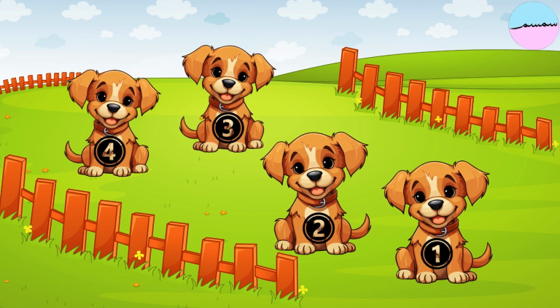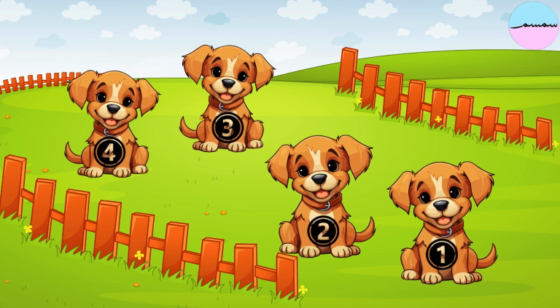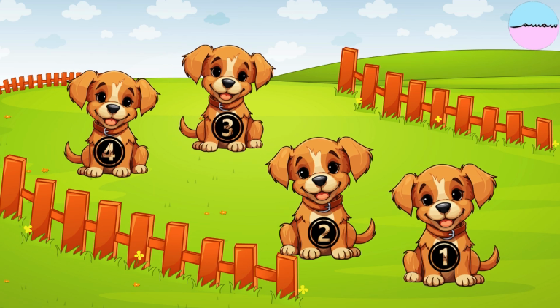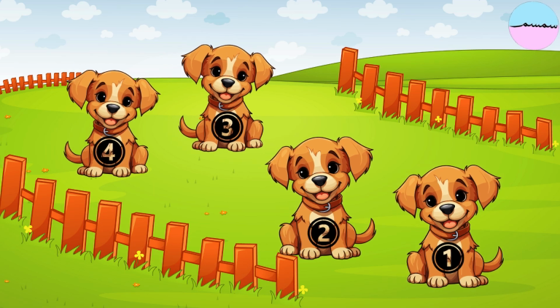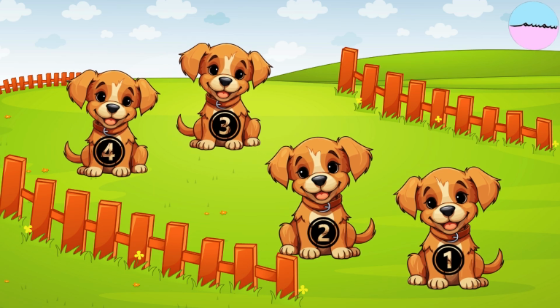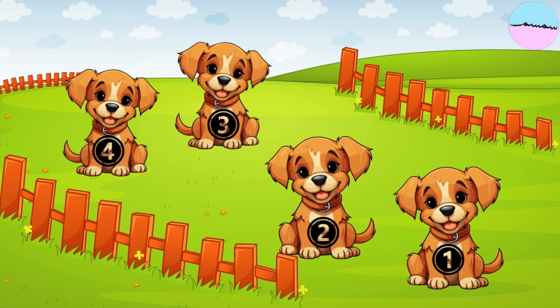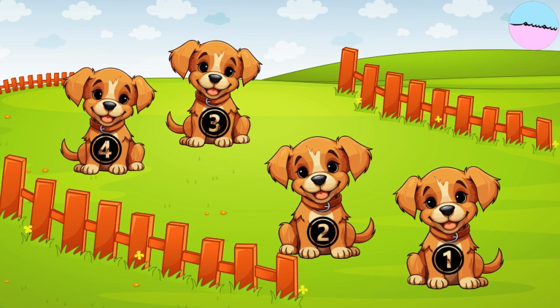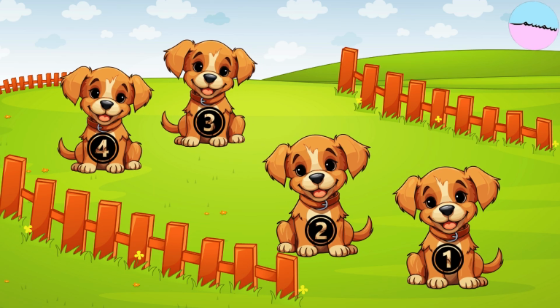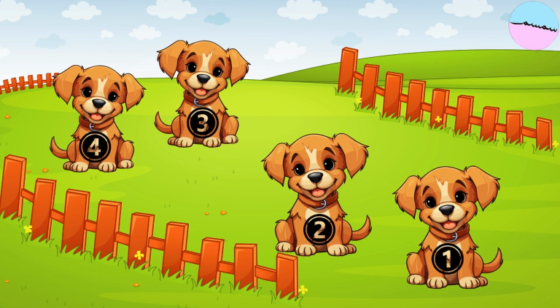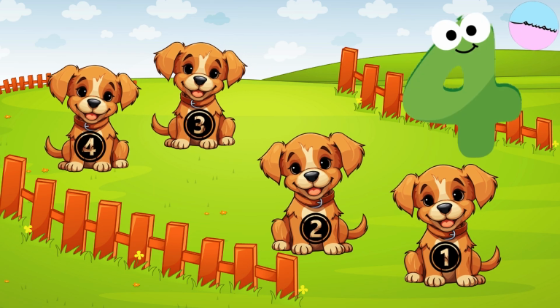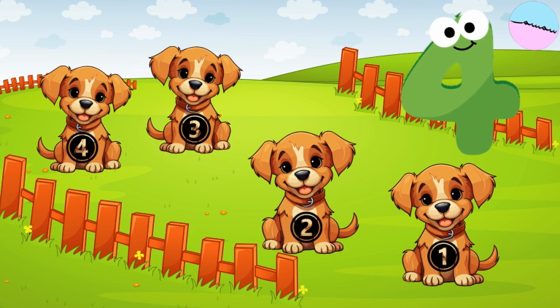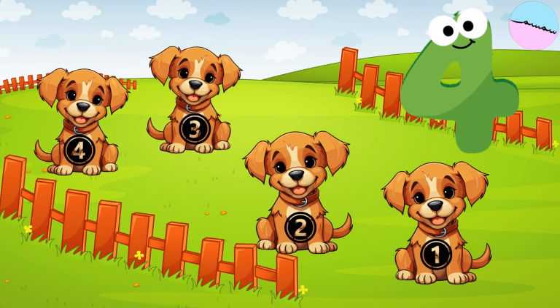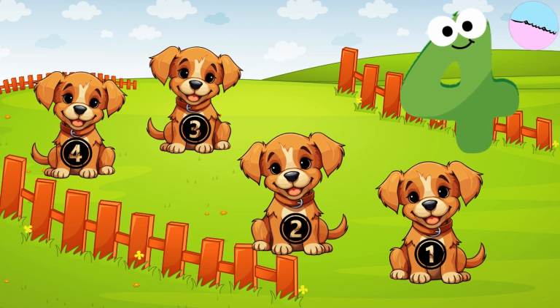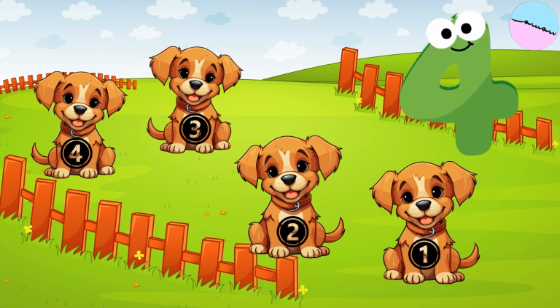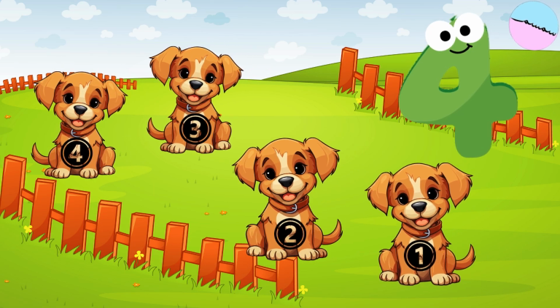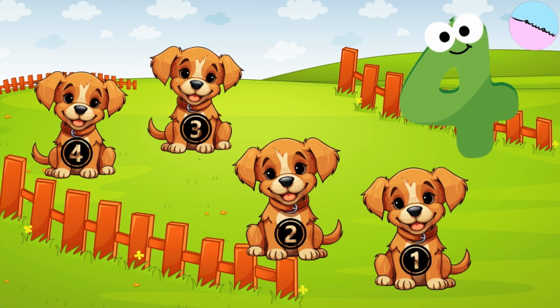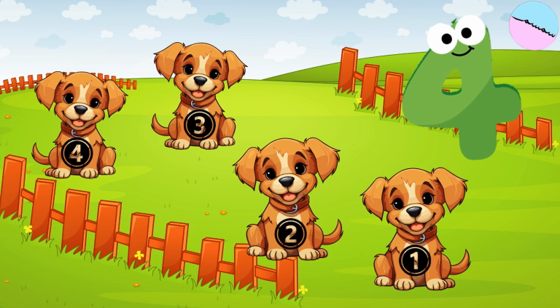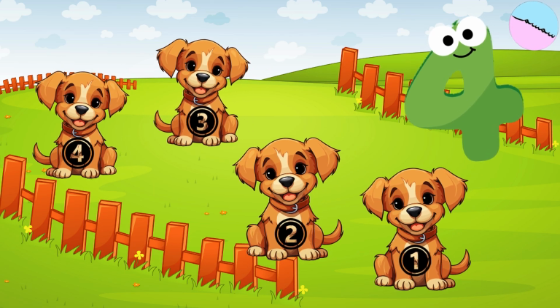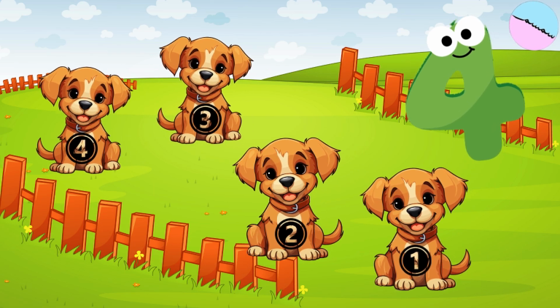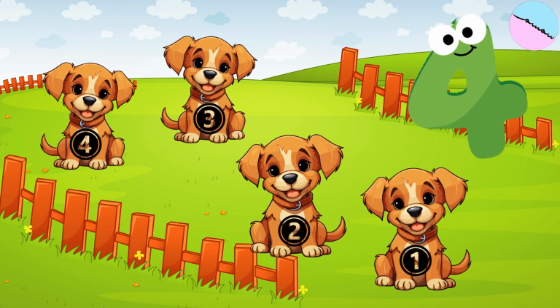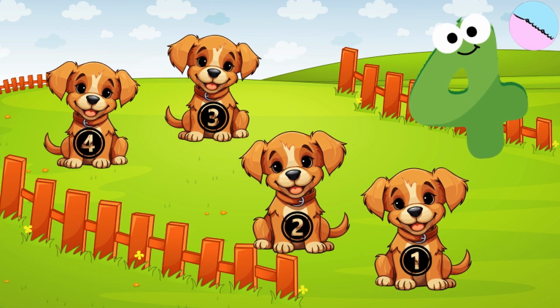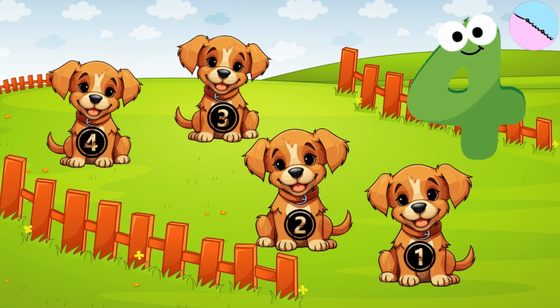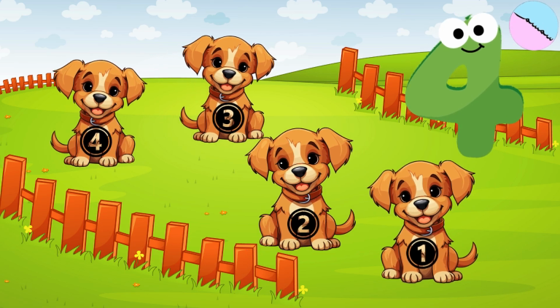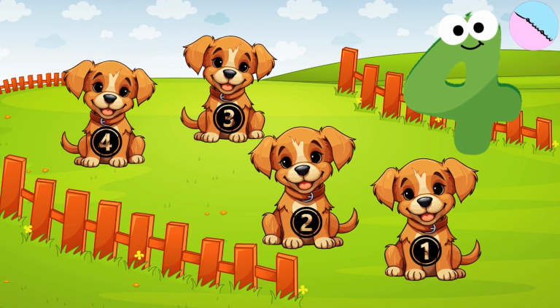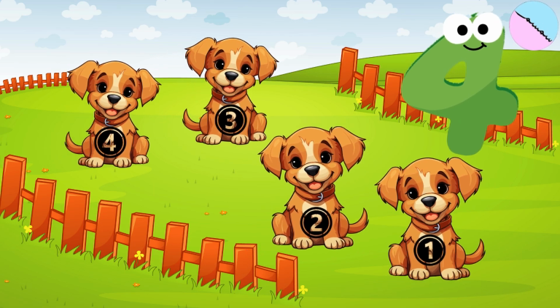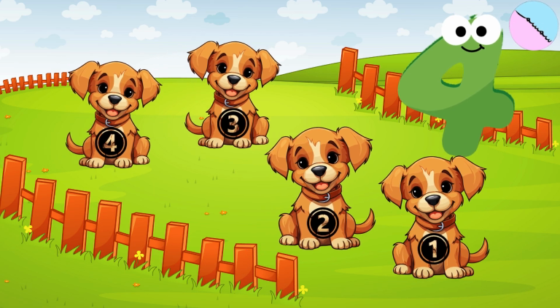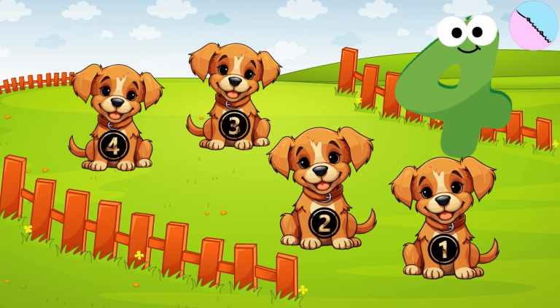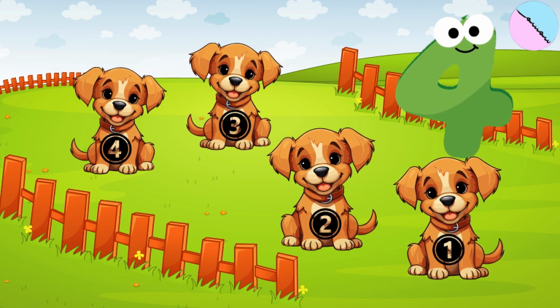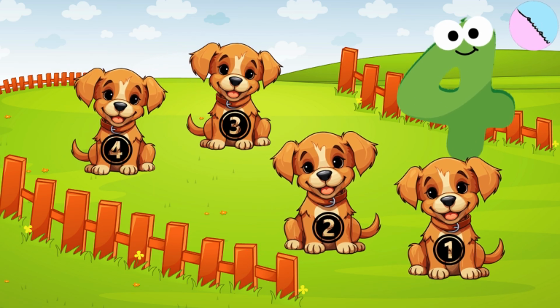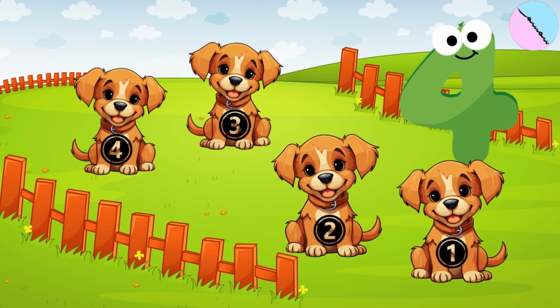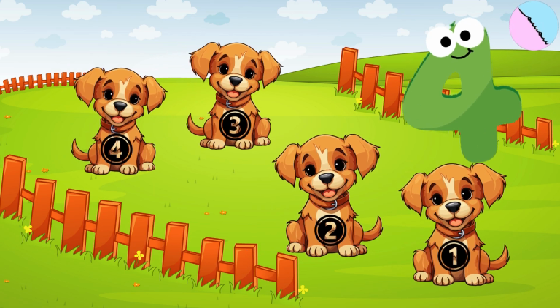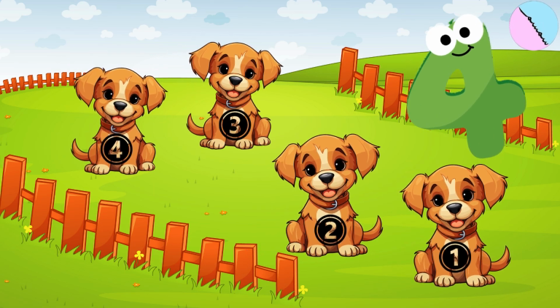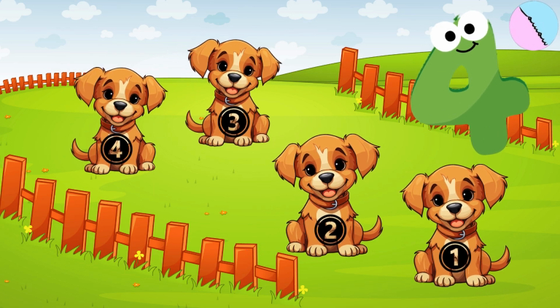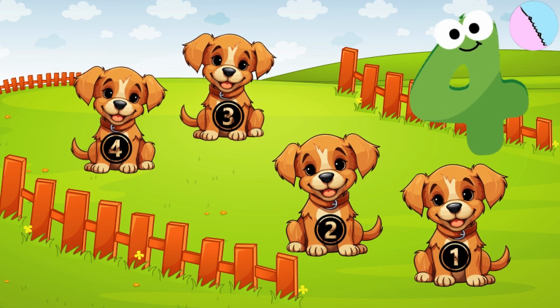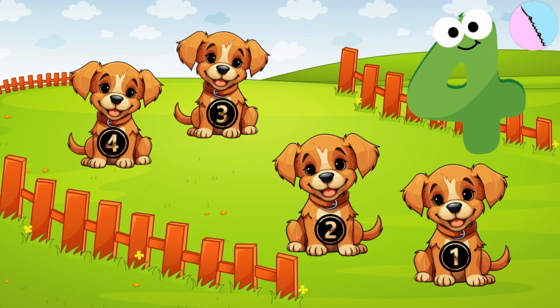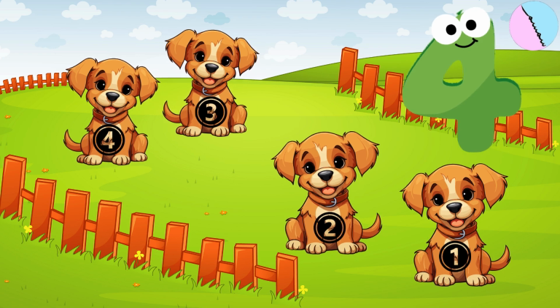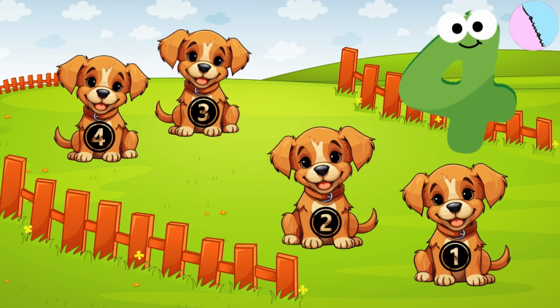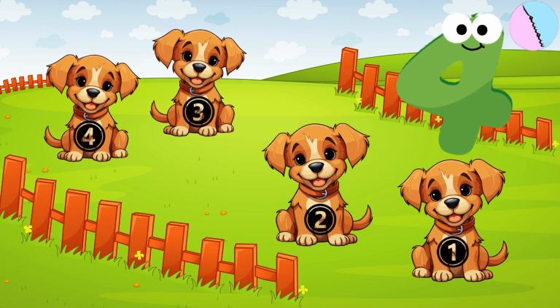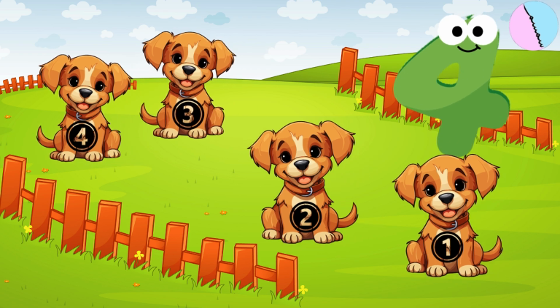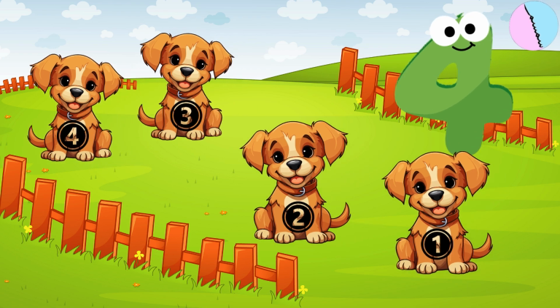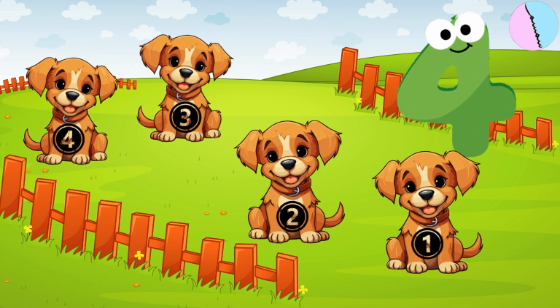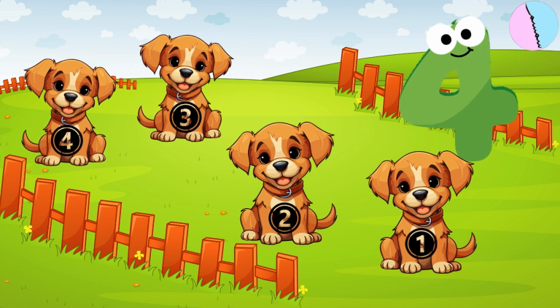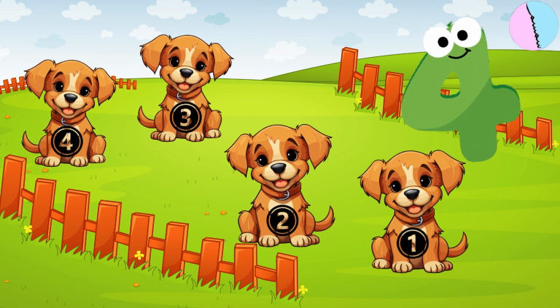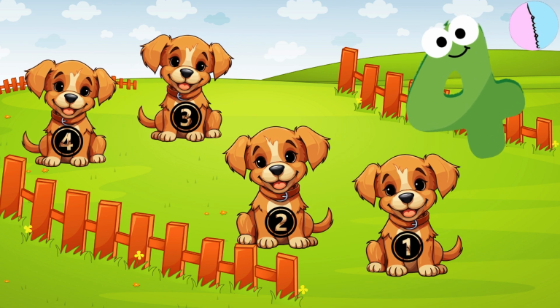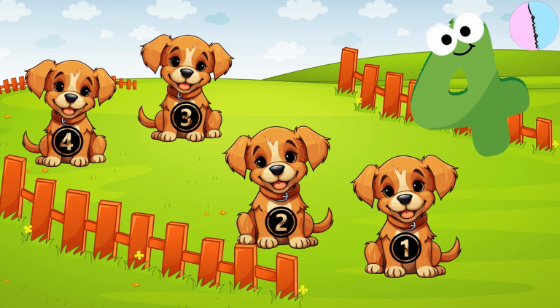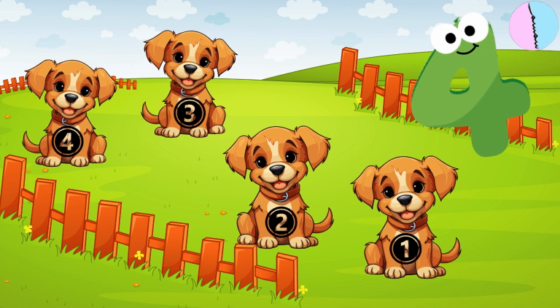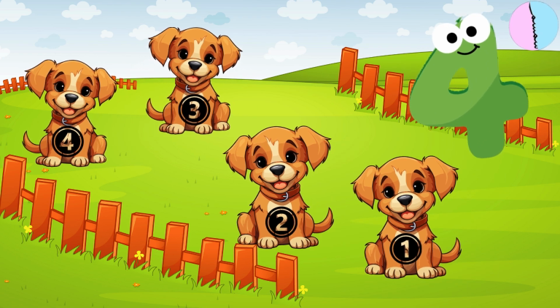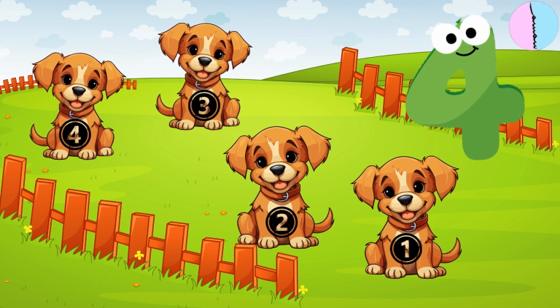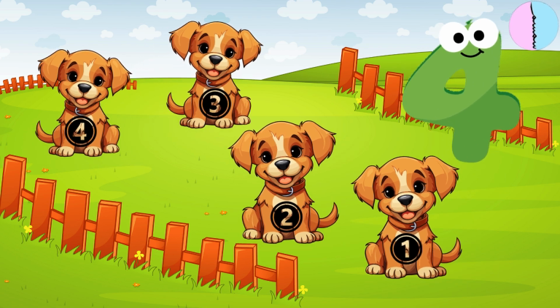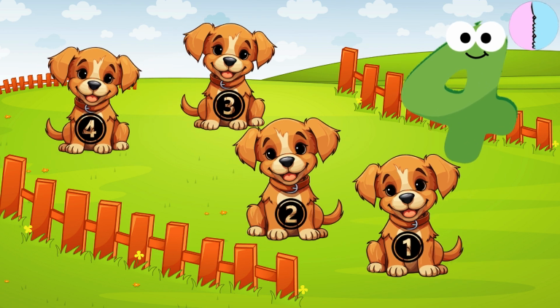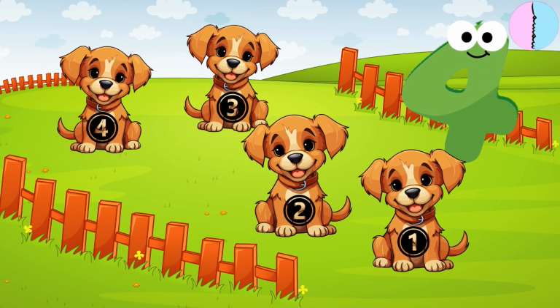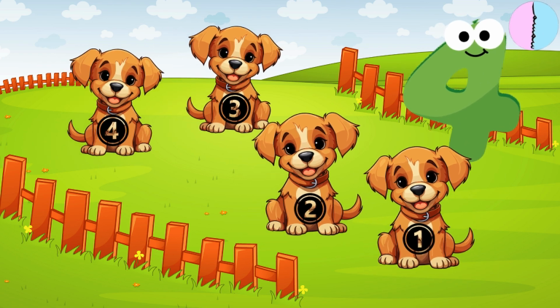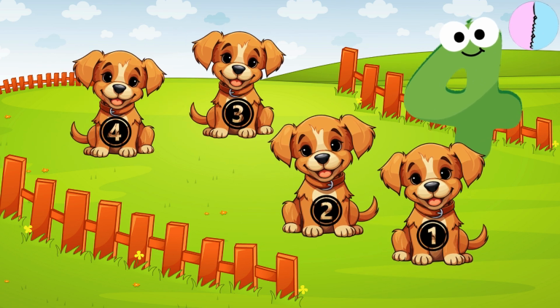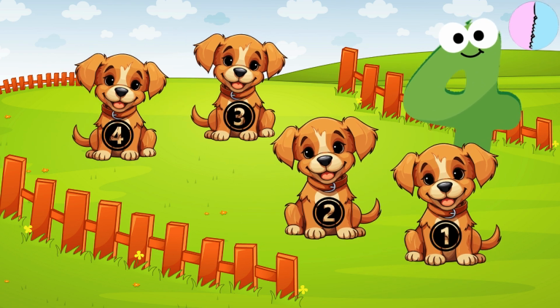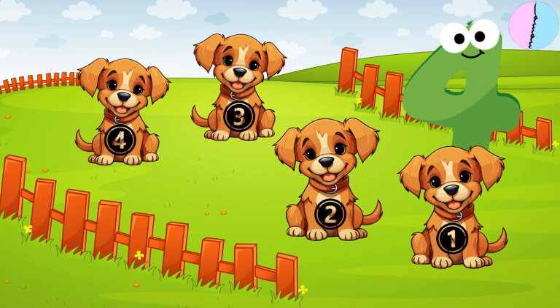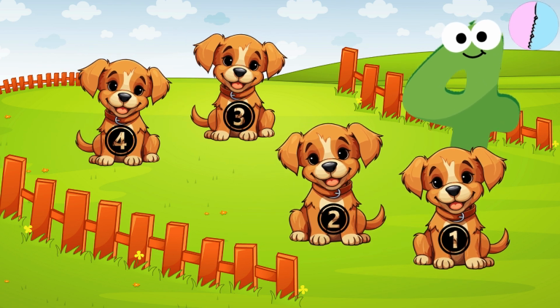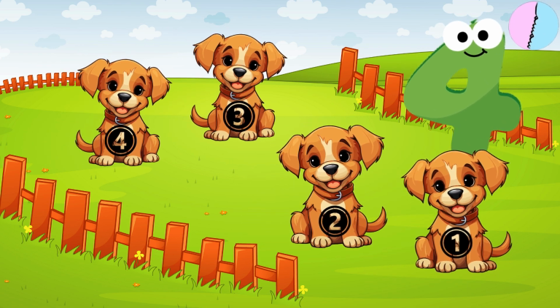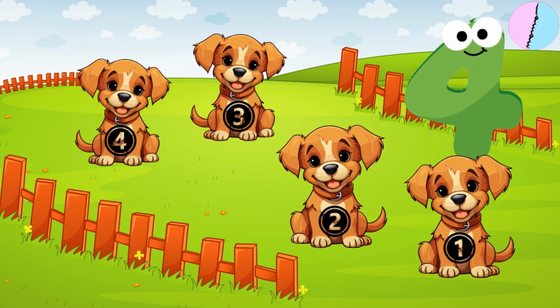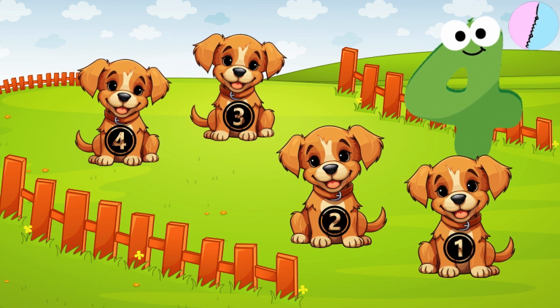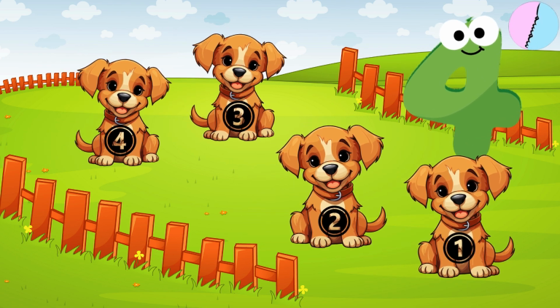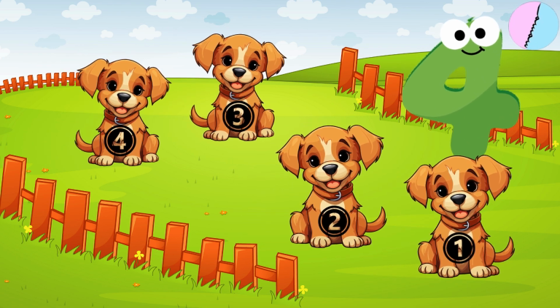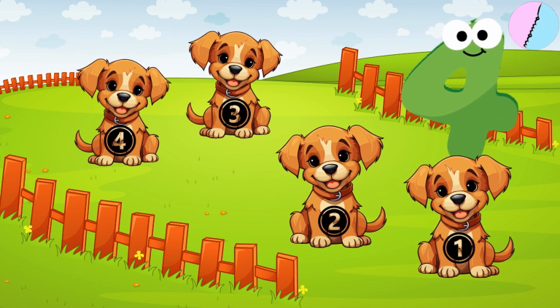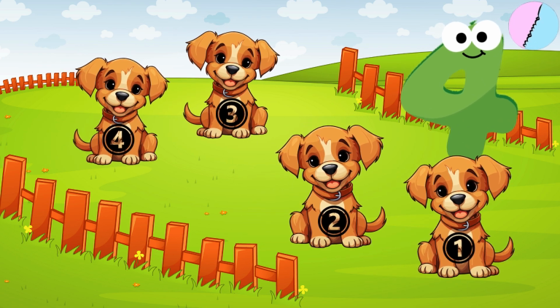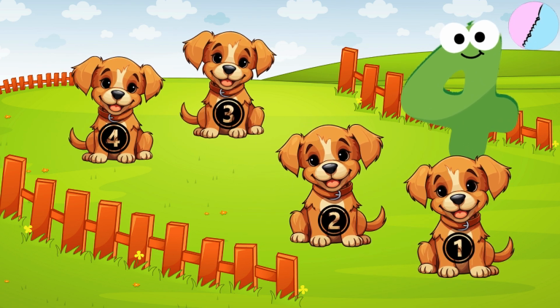There are four lovely dogs. One, two, three, four. Four comes after three.